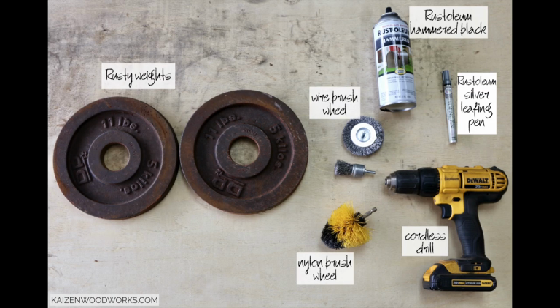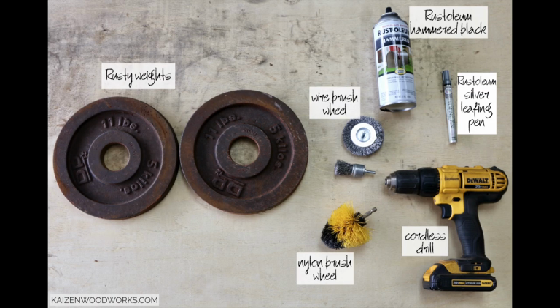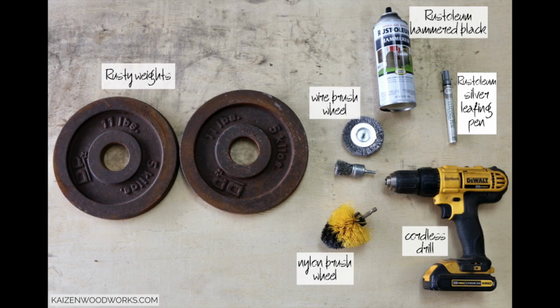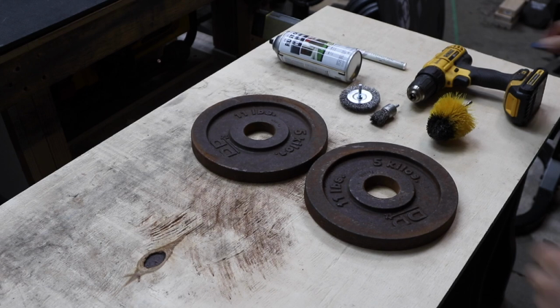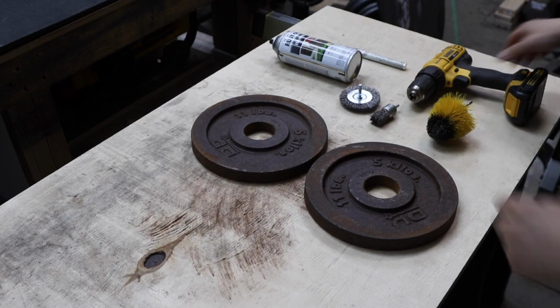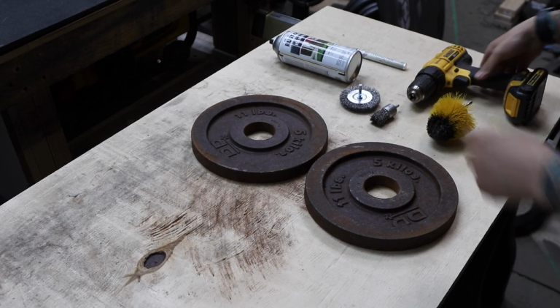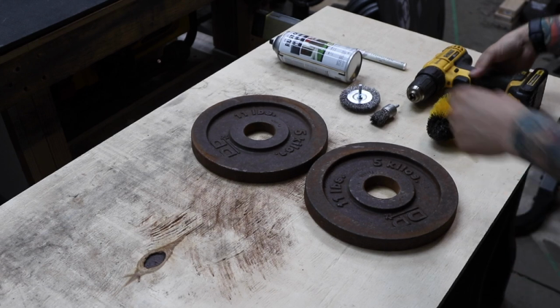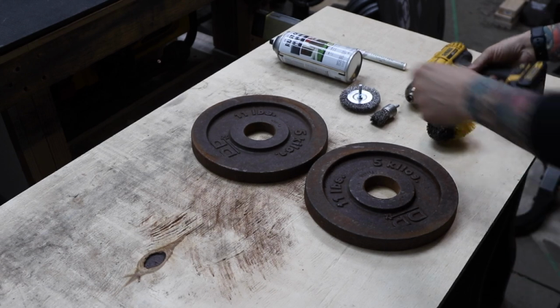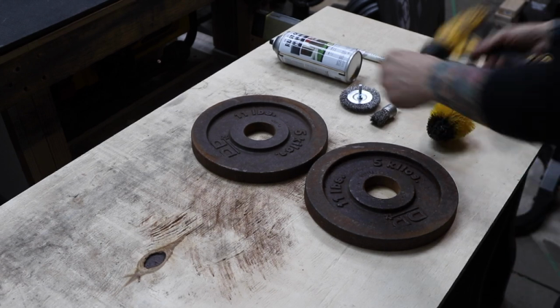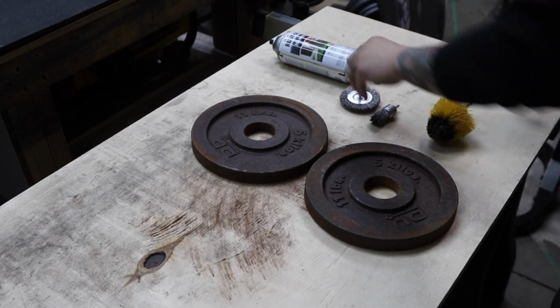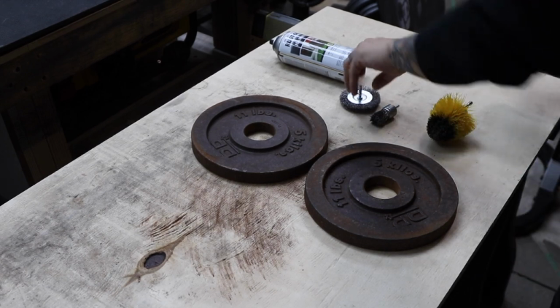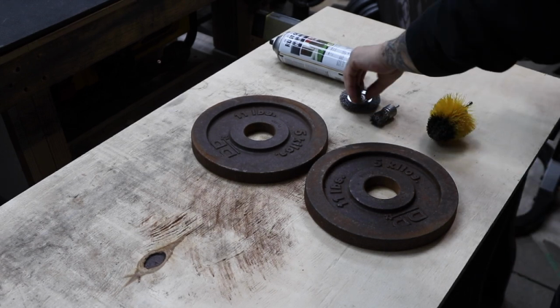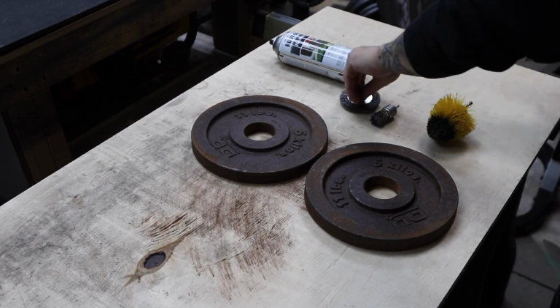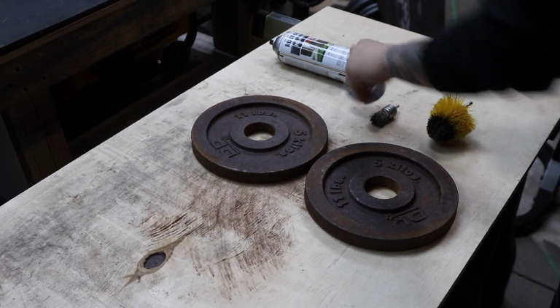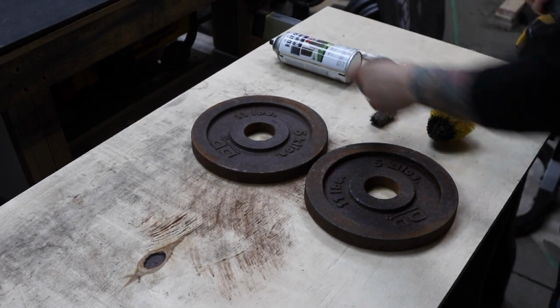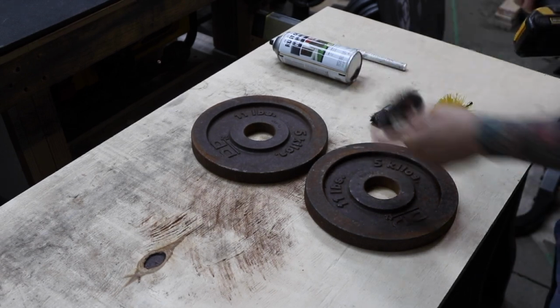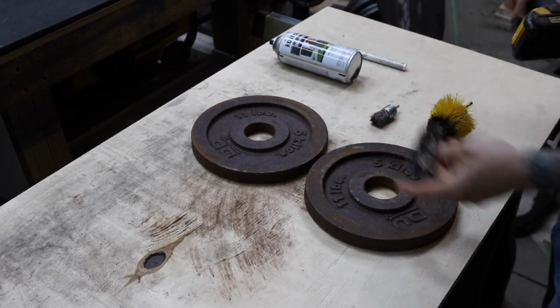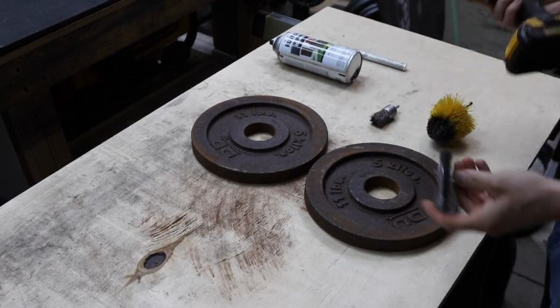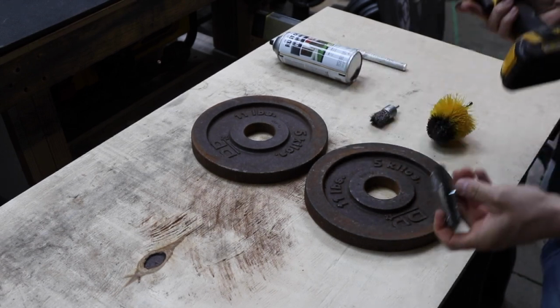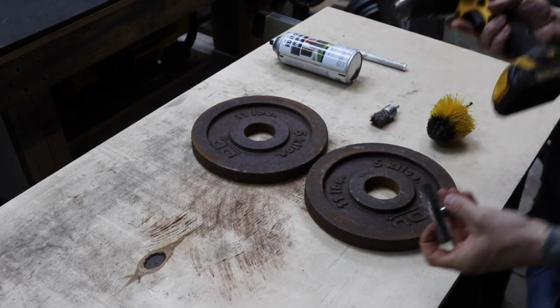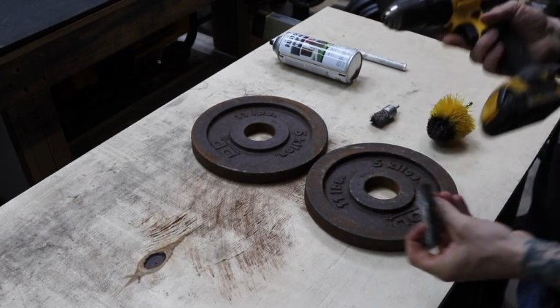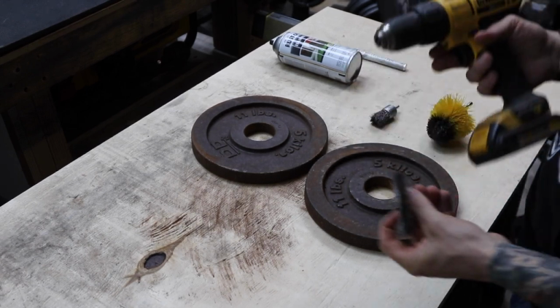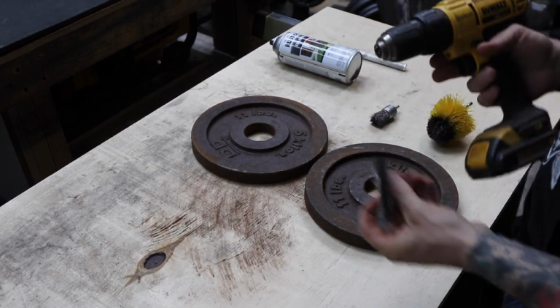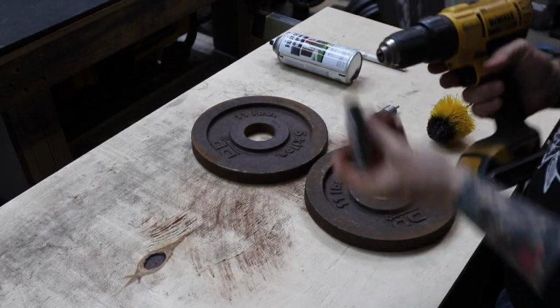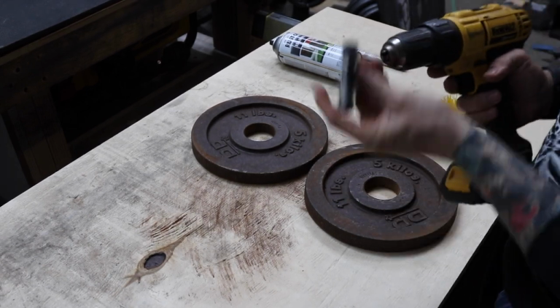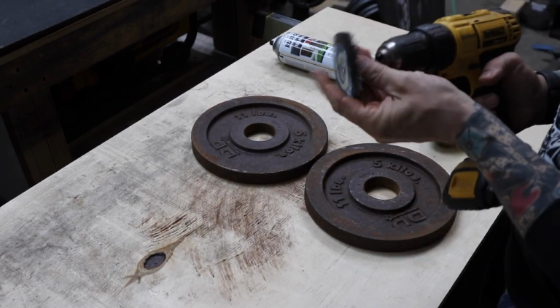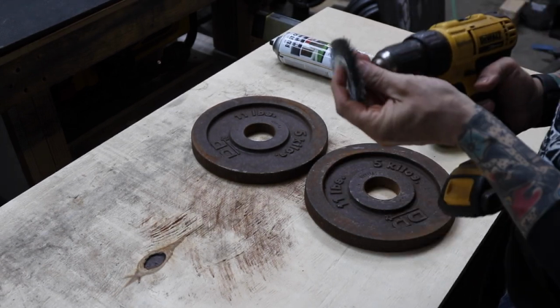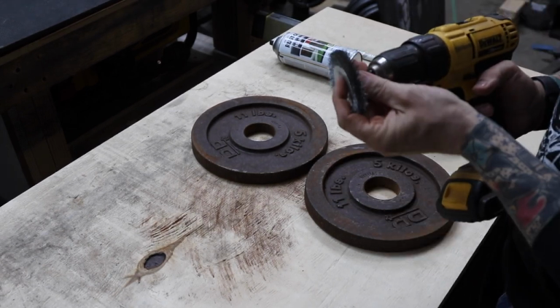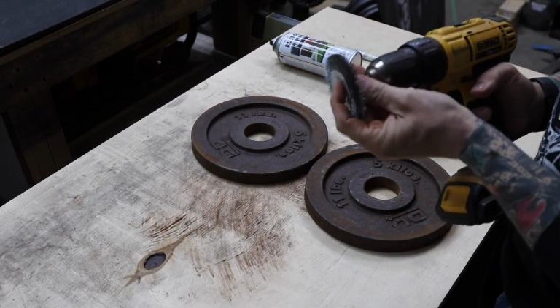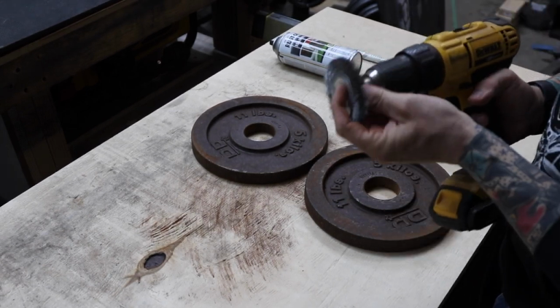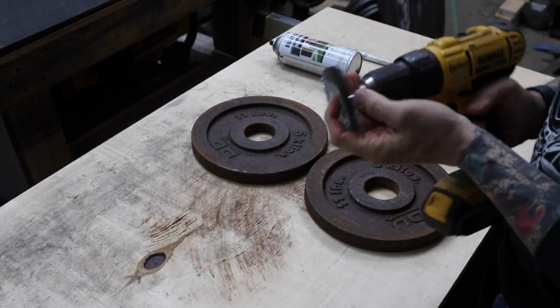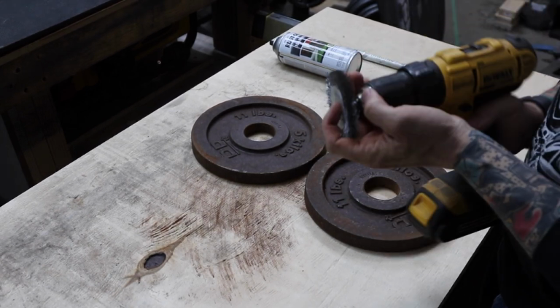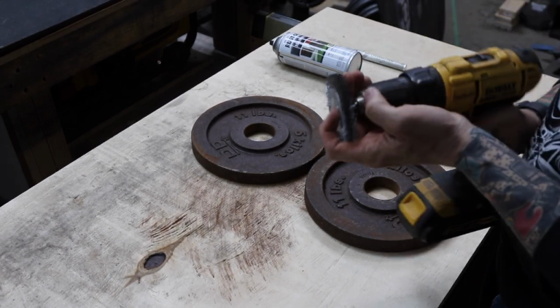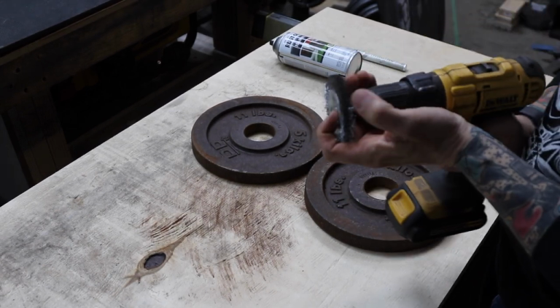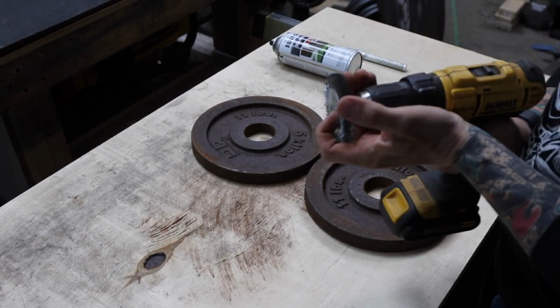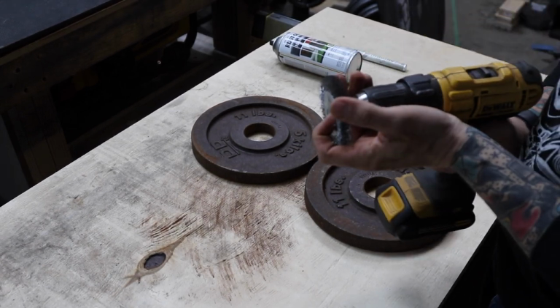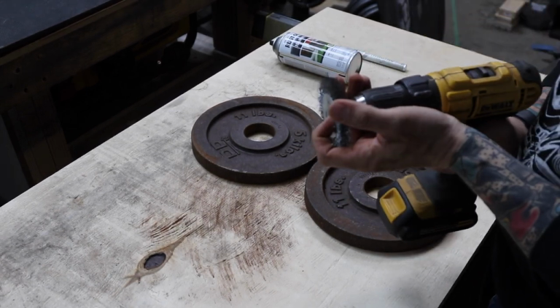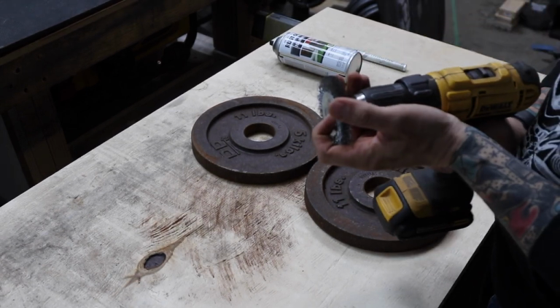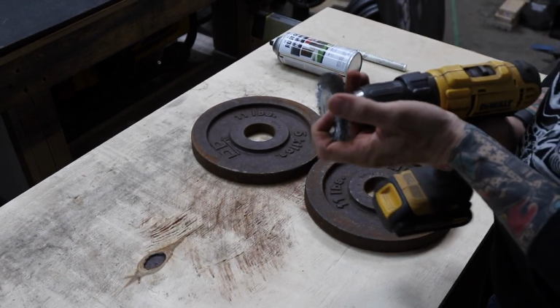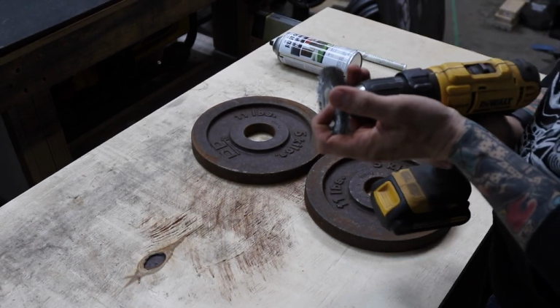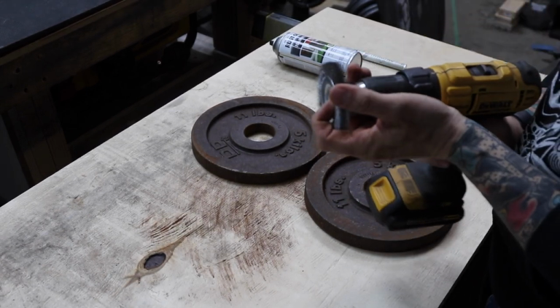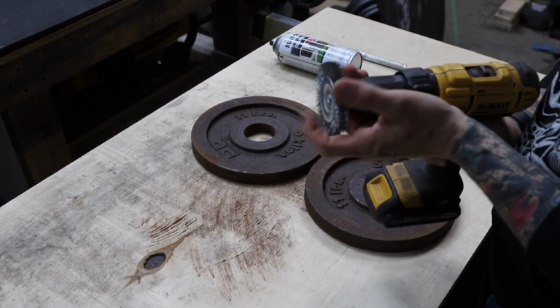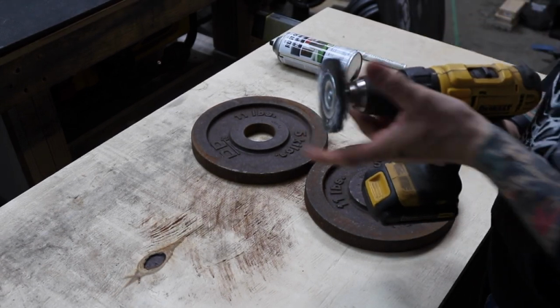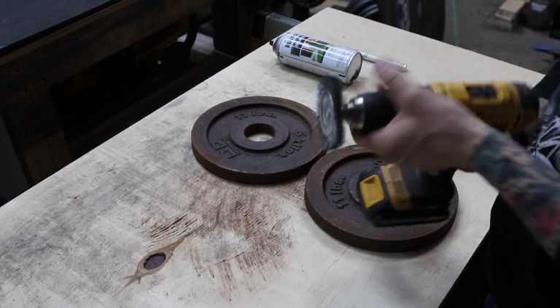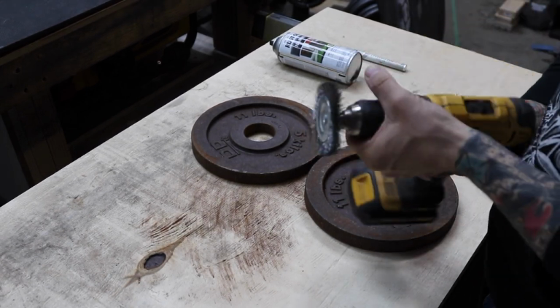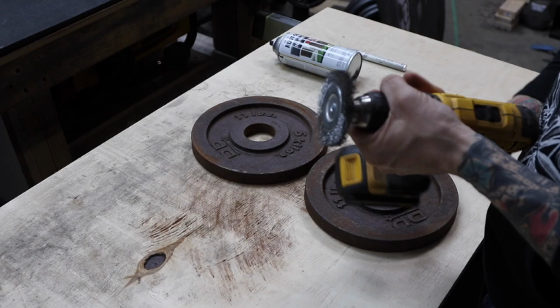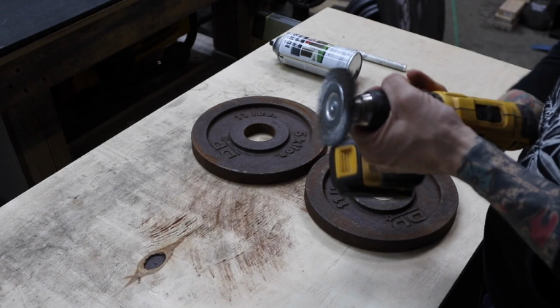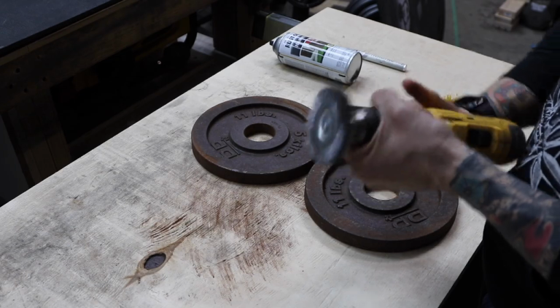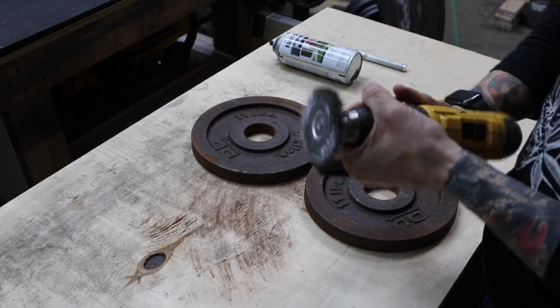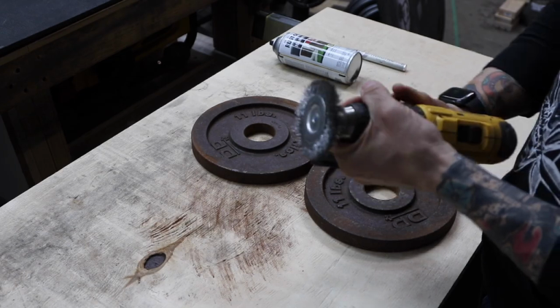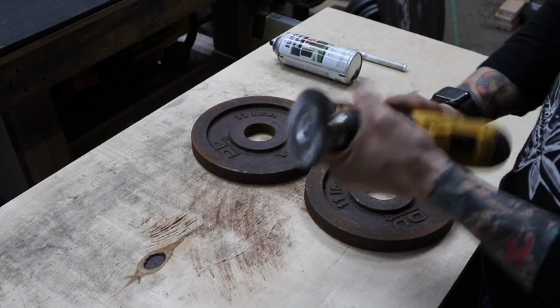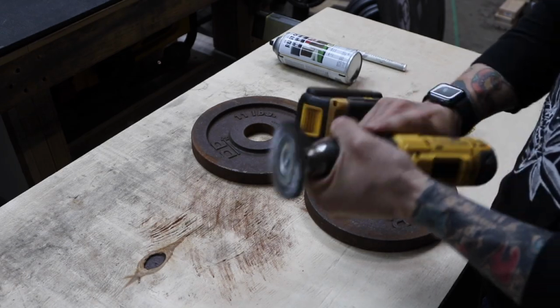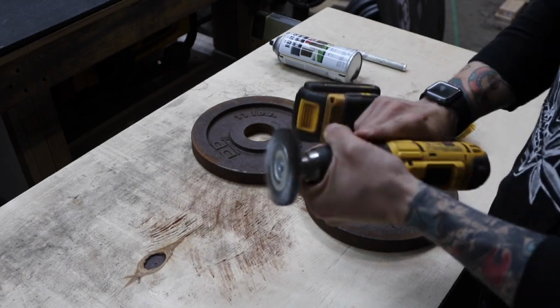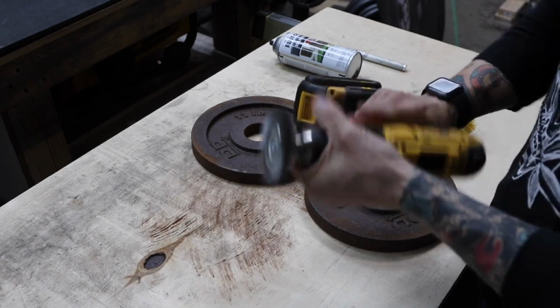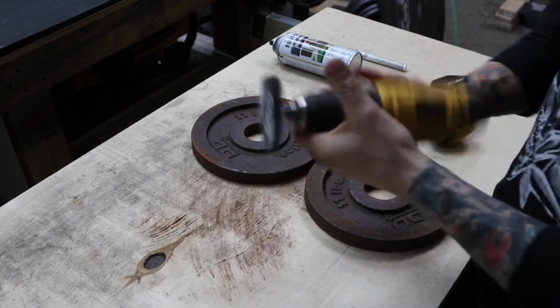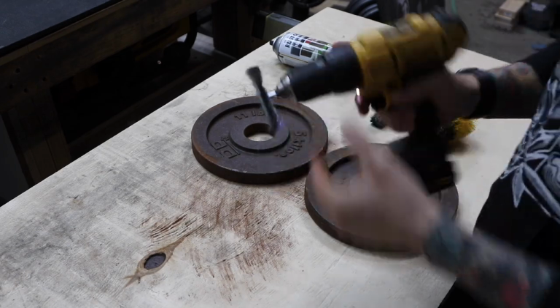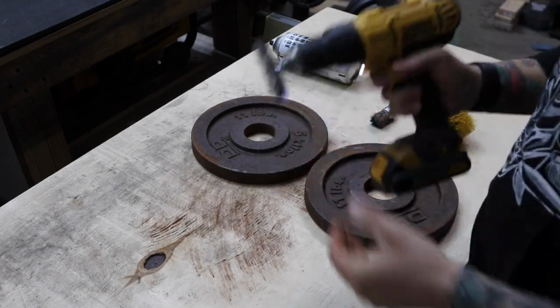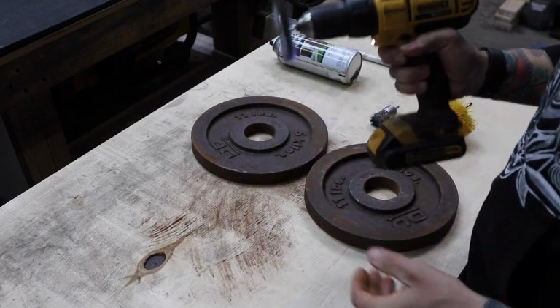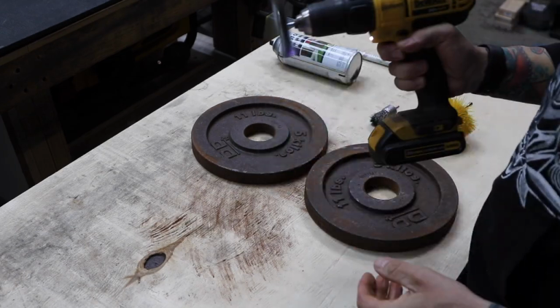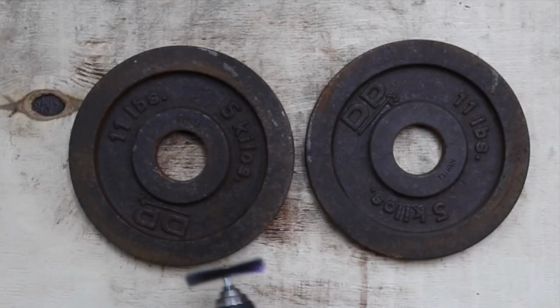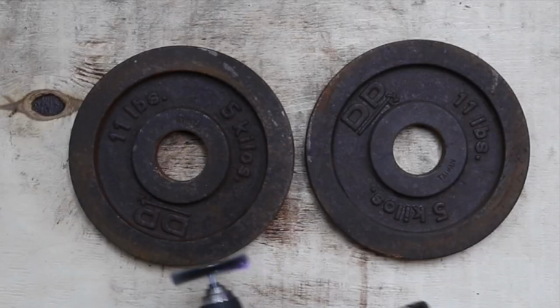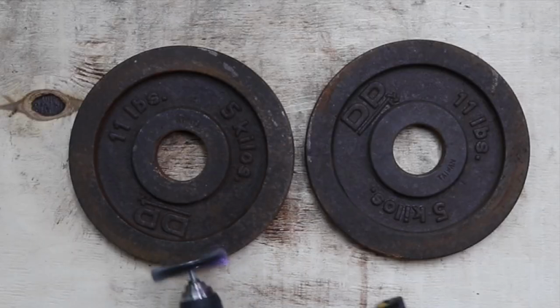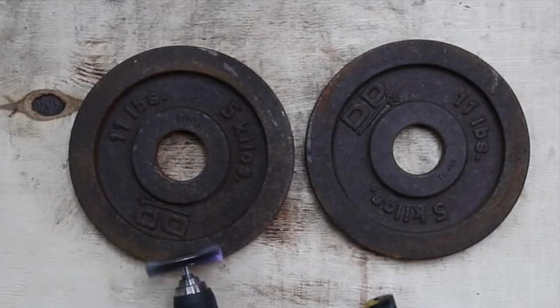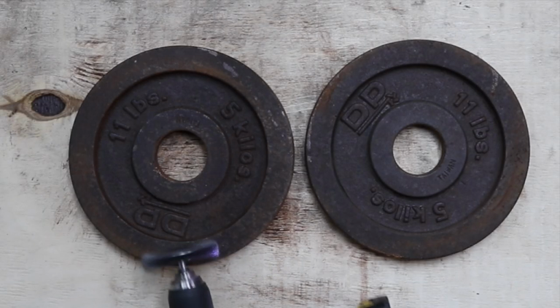It is a fairly quick and easy project to restore rusty weight plates. To restore these four weights it took maybe an hour total.